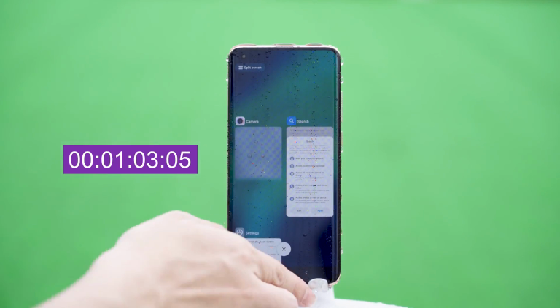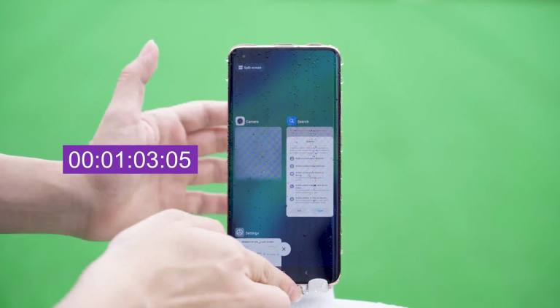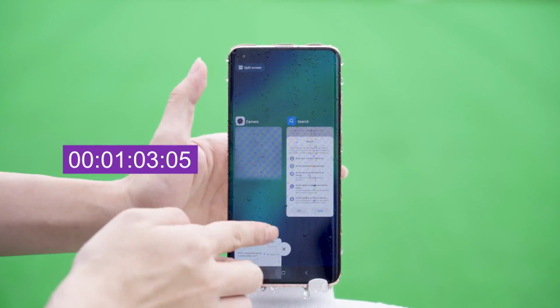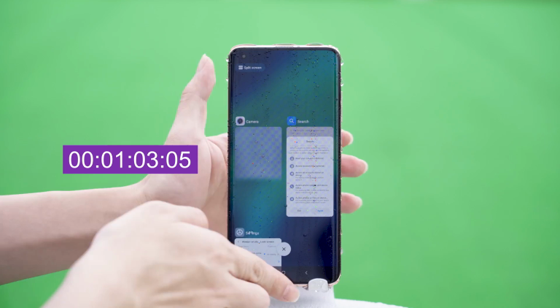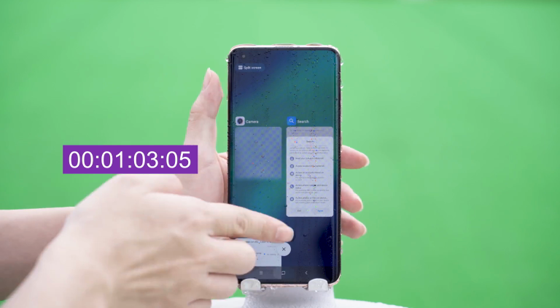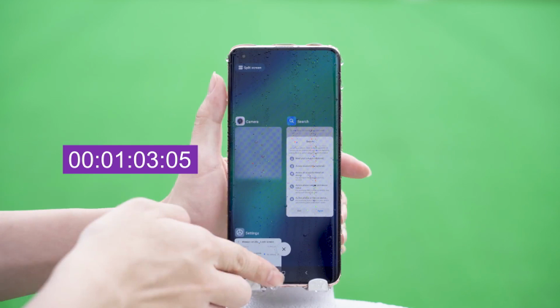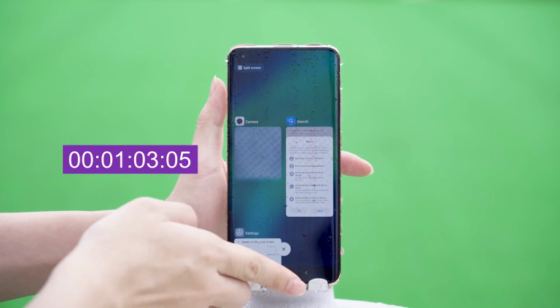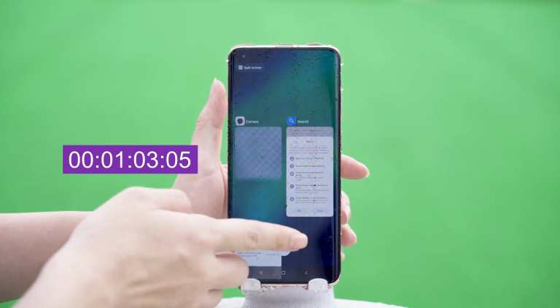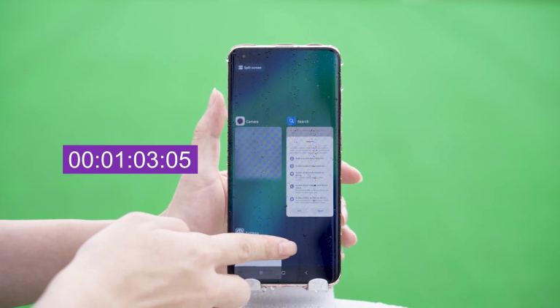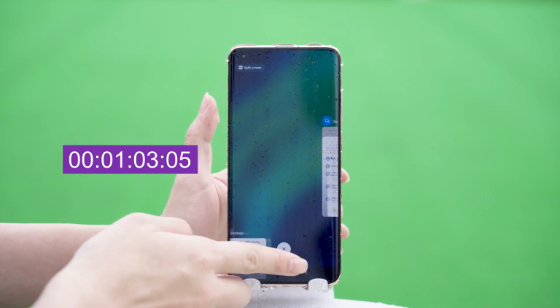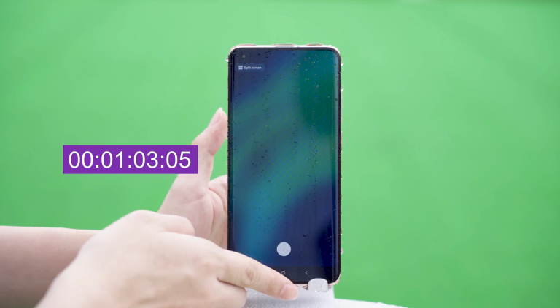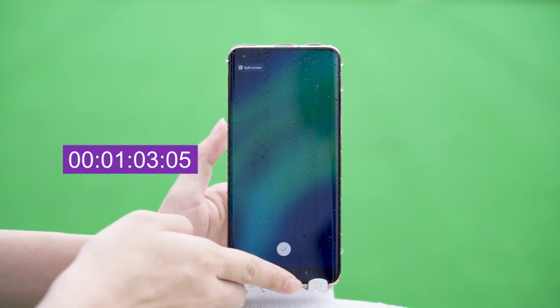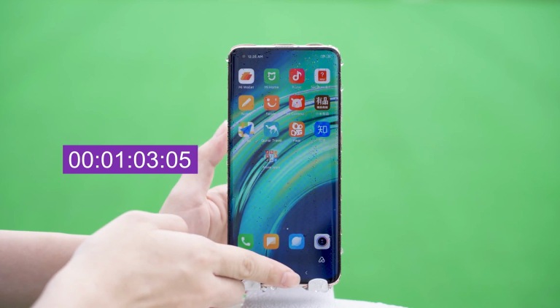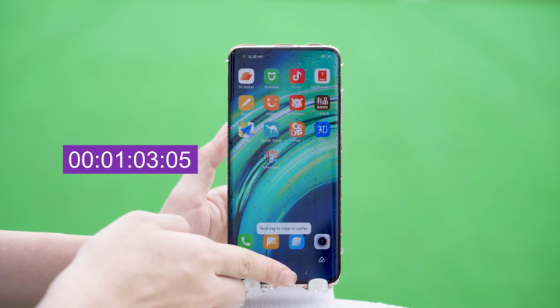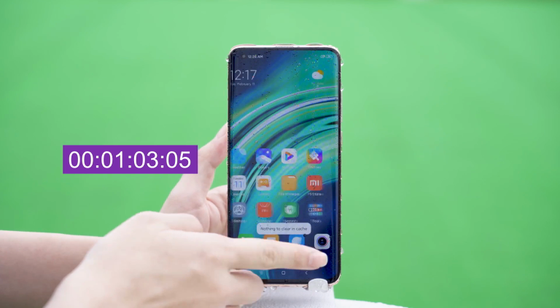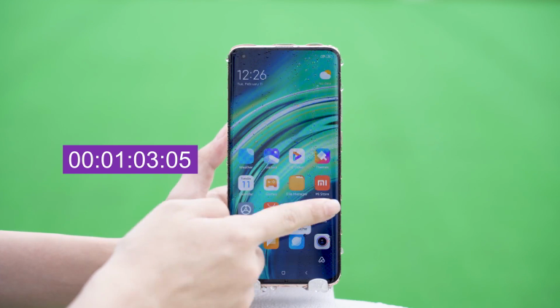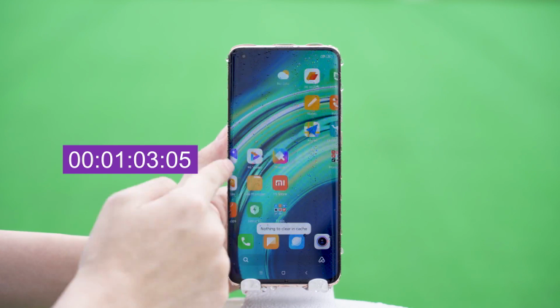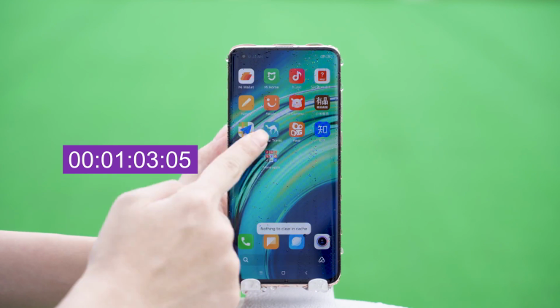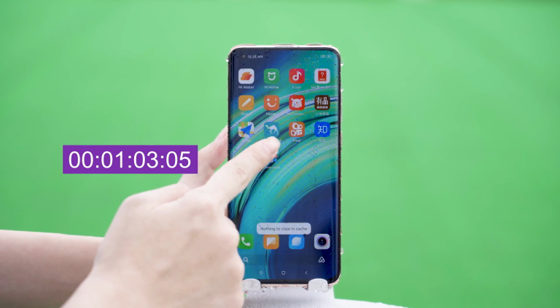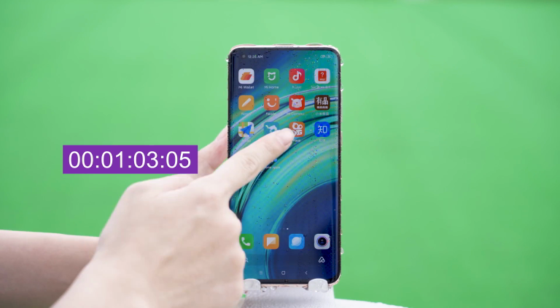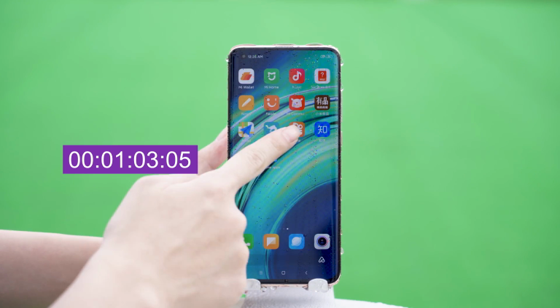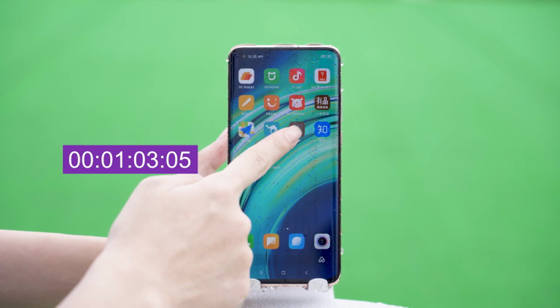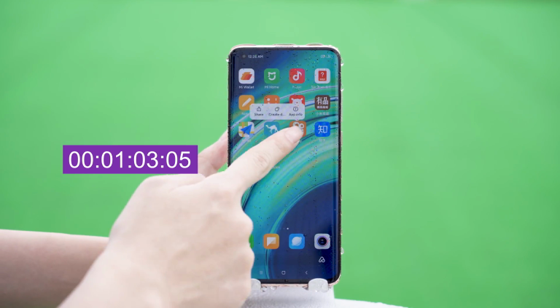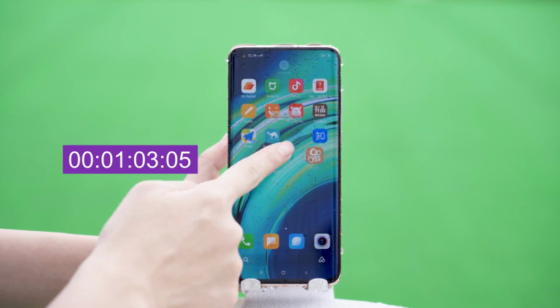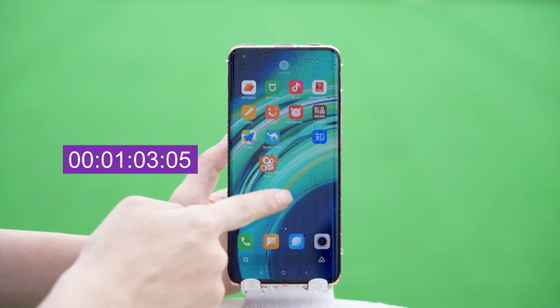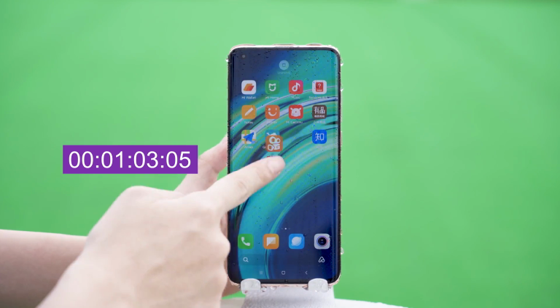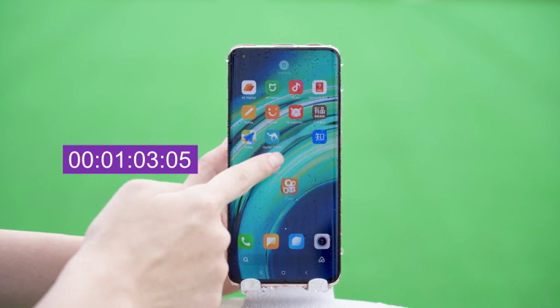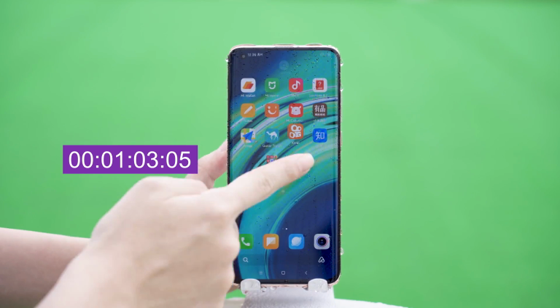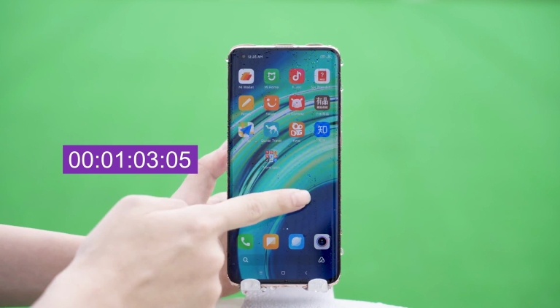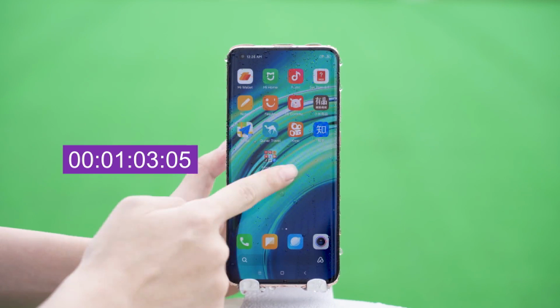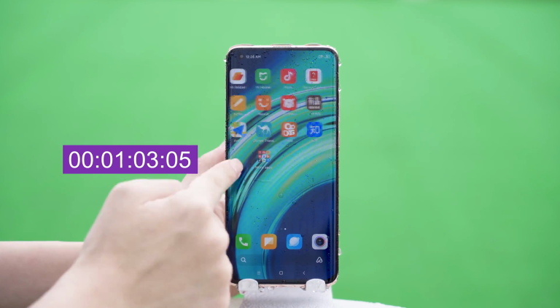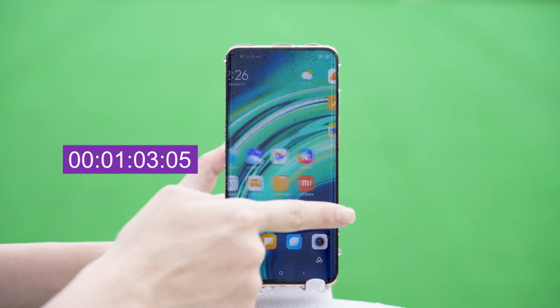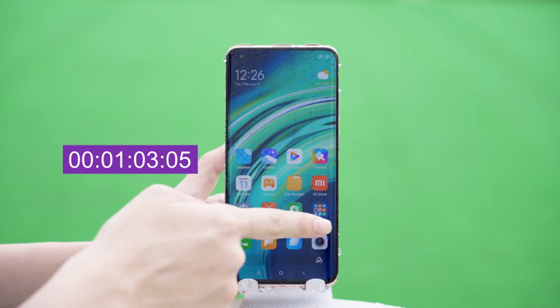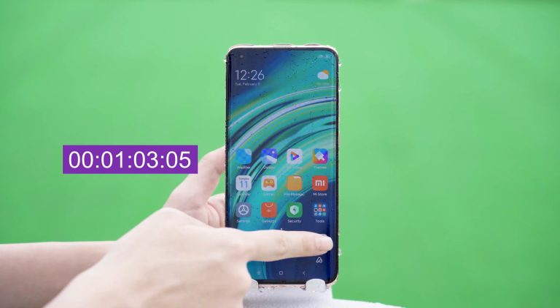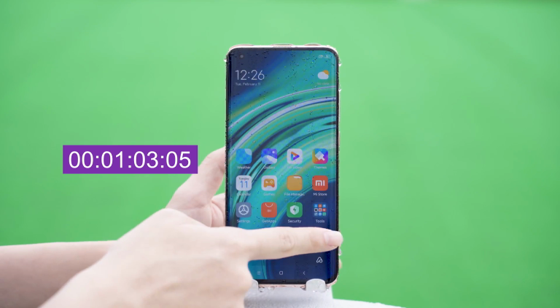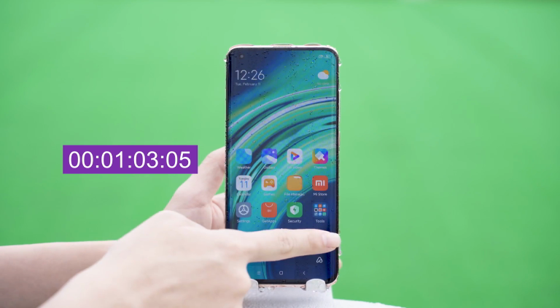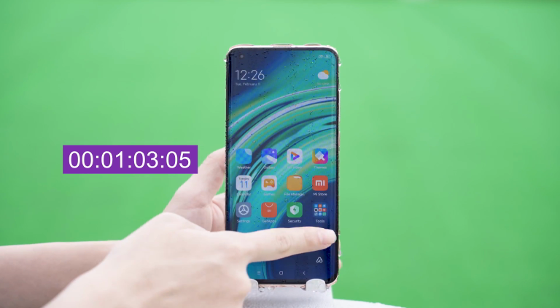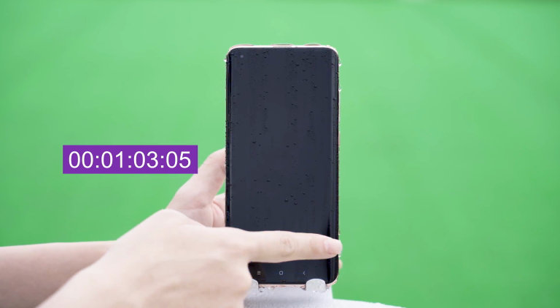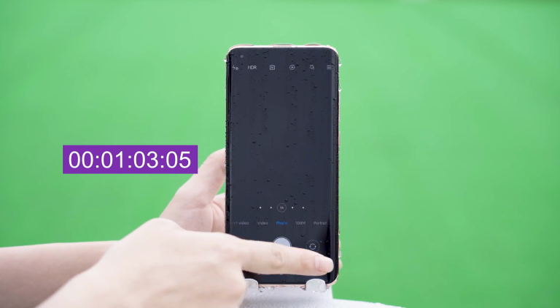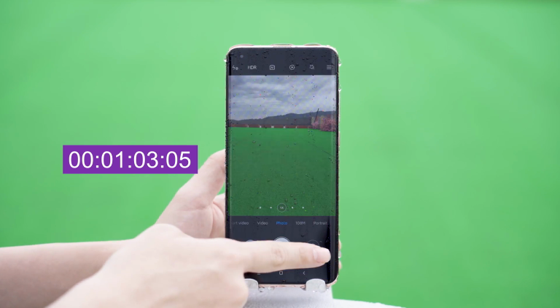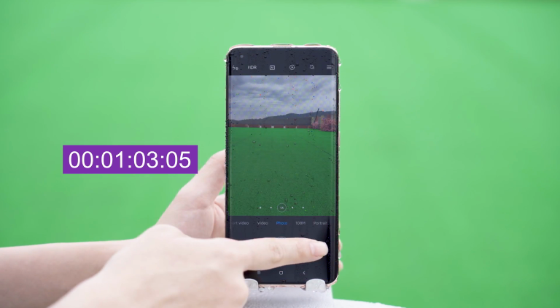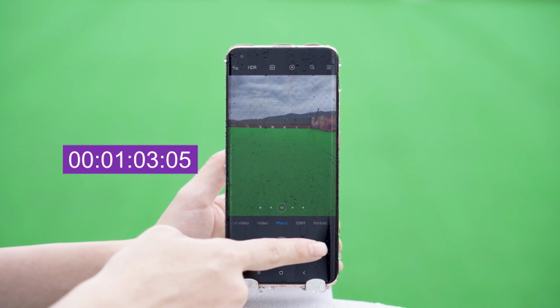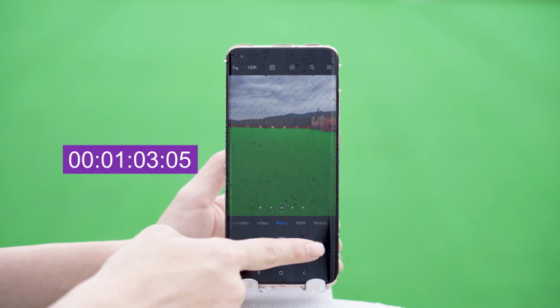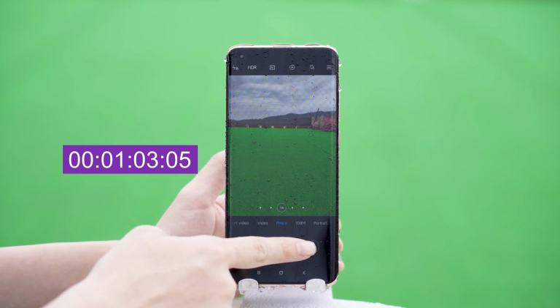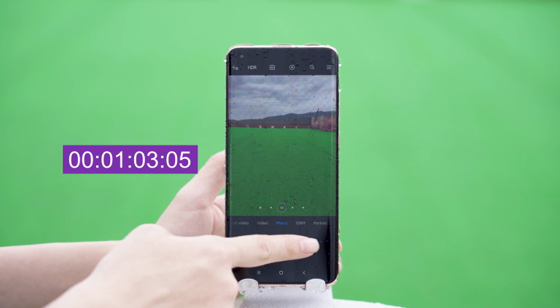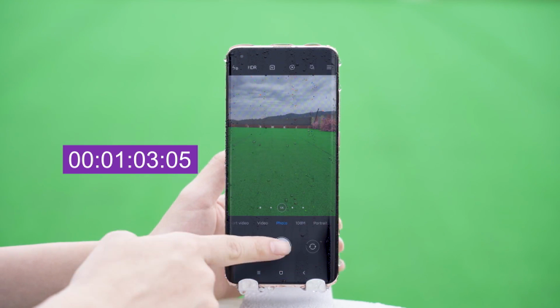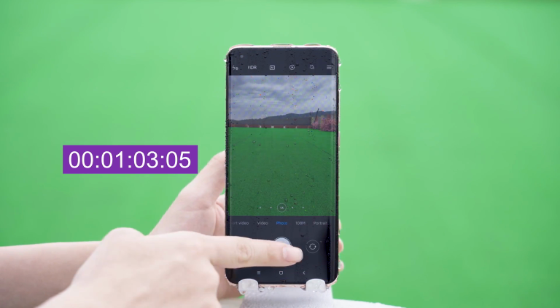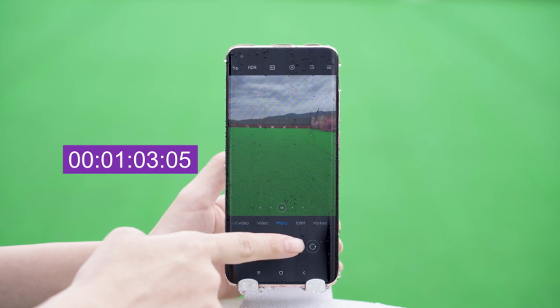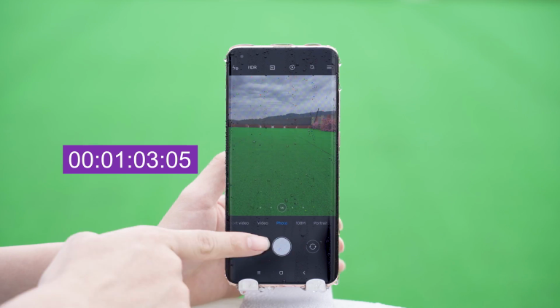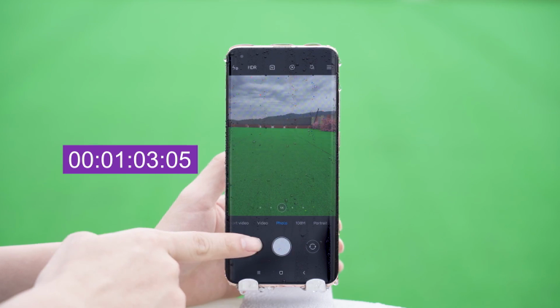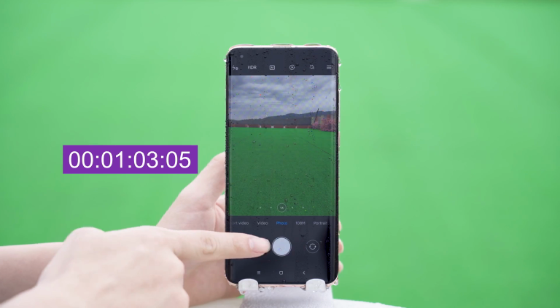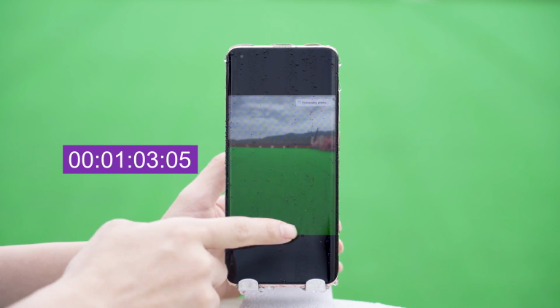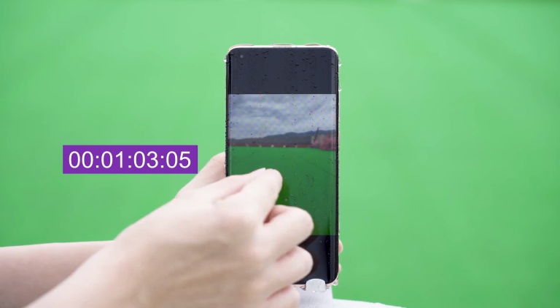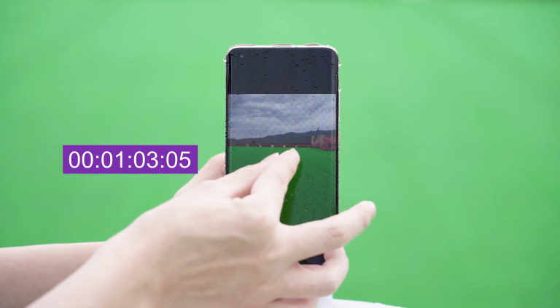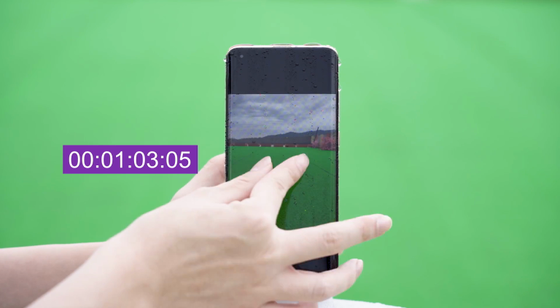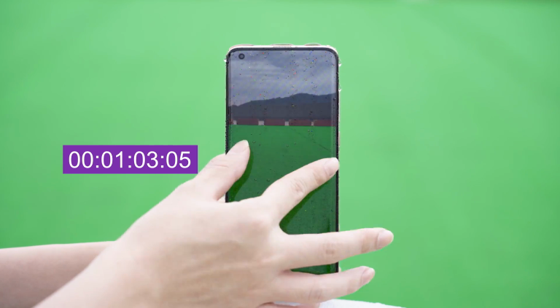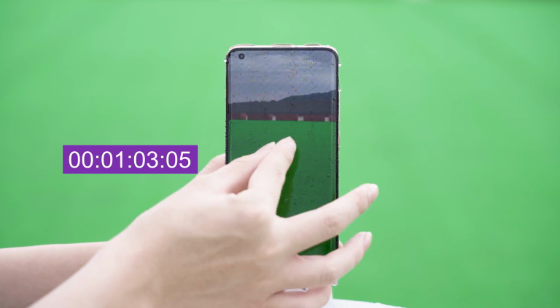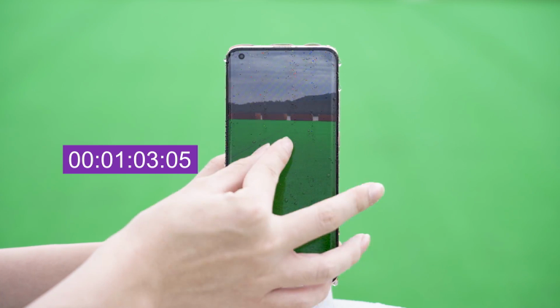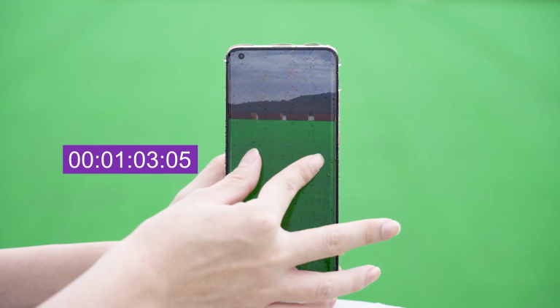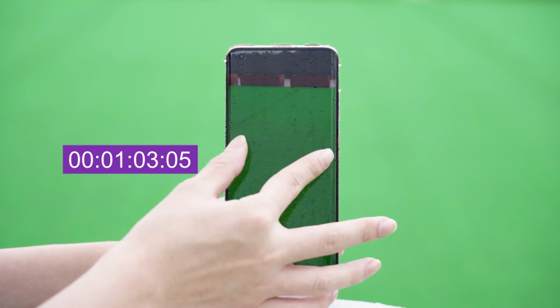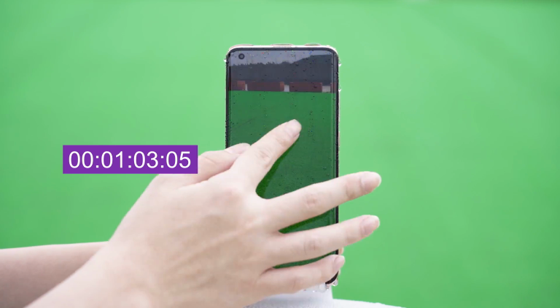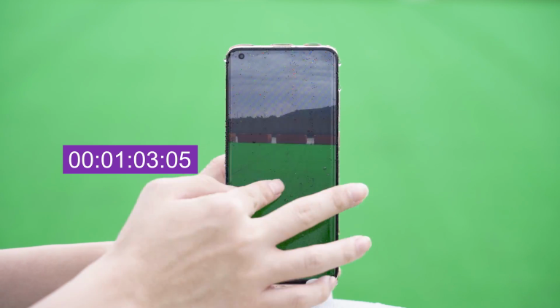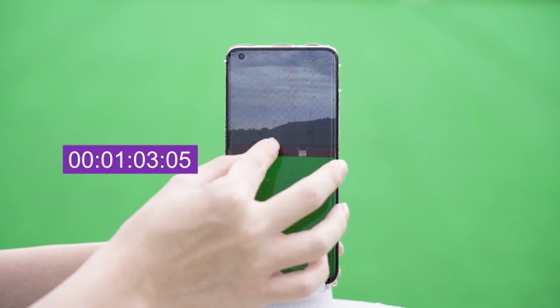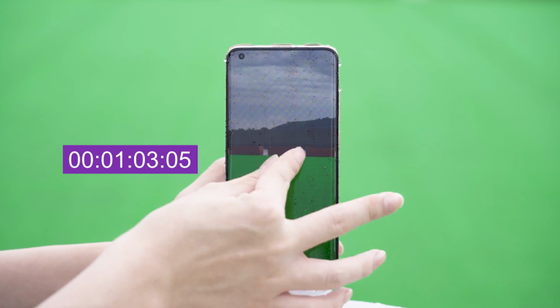After the shower test on the front and back, it became difficult to slide the page. The camera functioned normally and there was no fog.